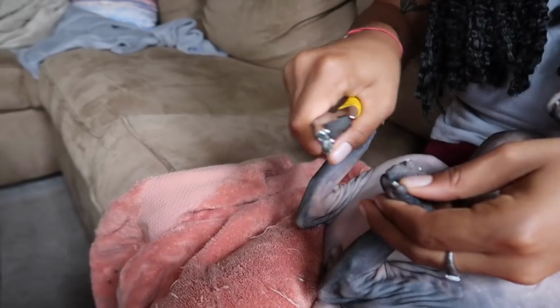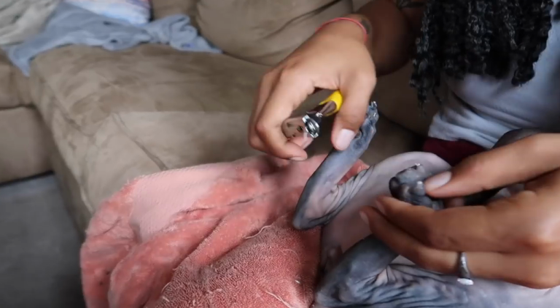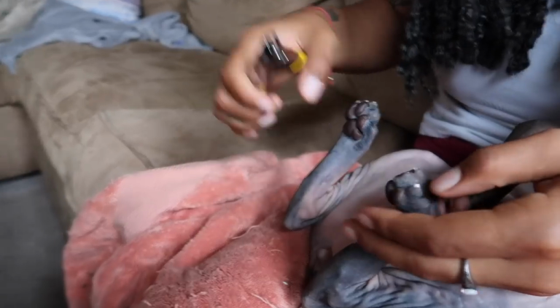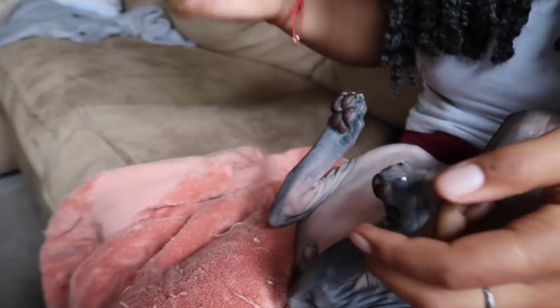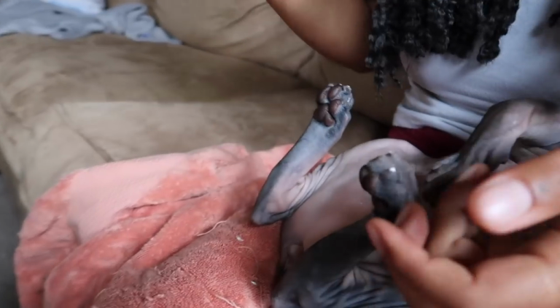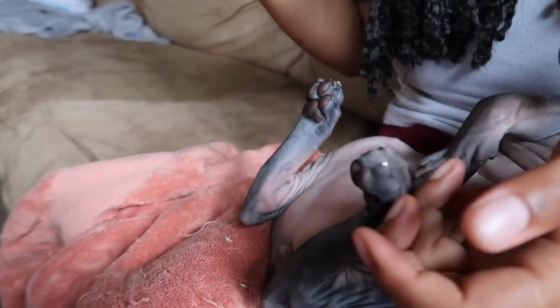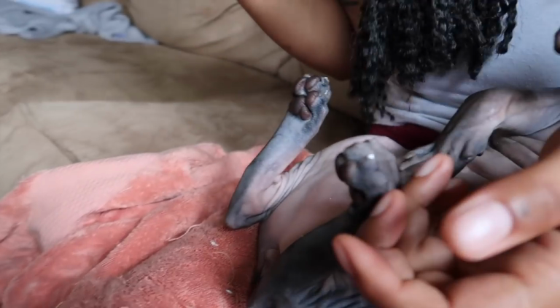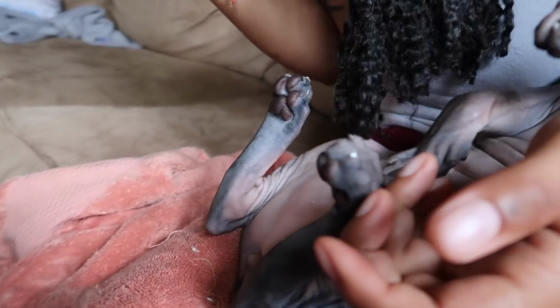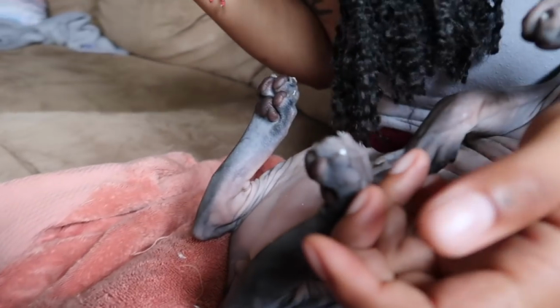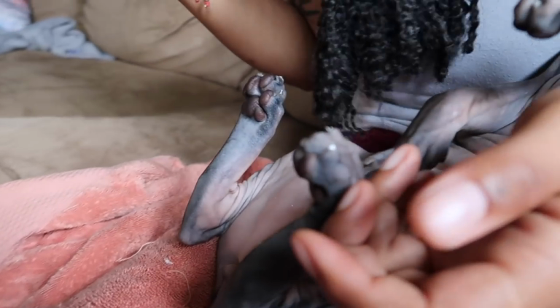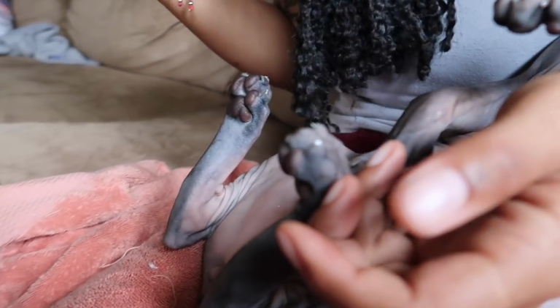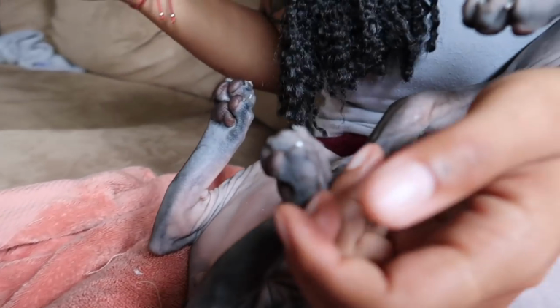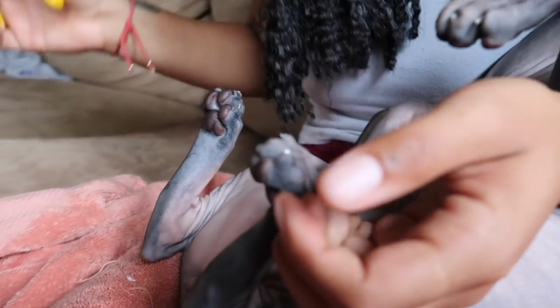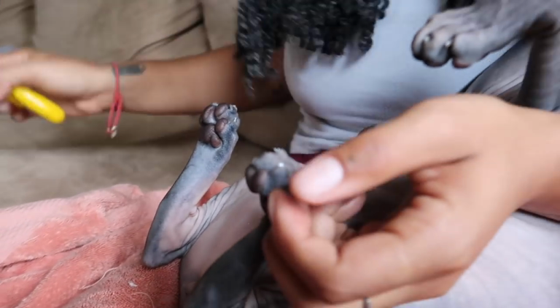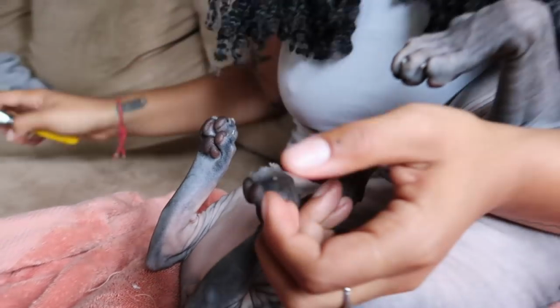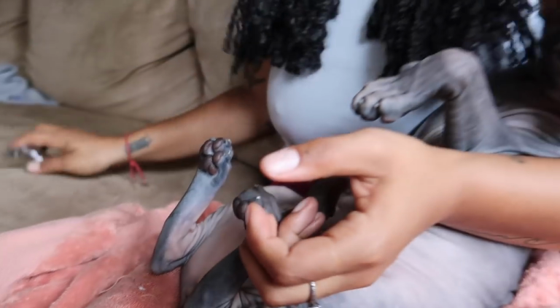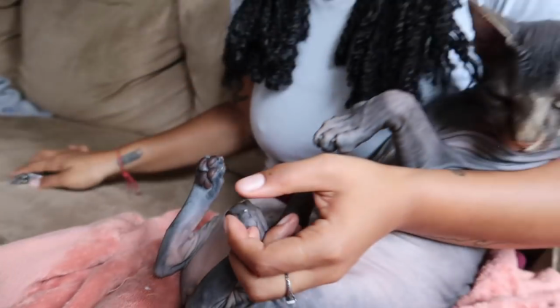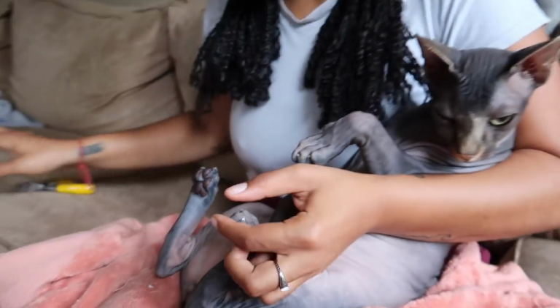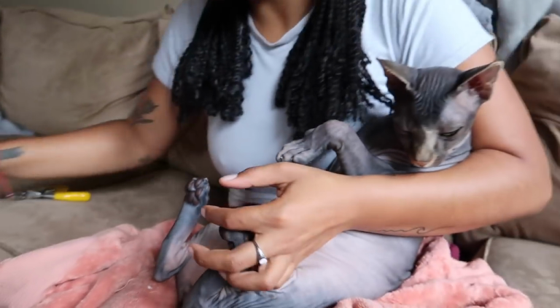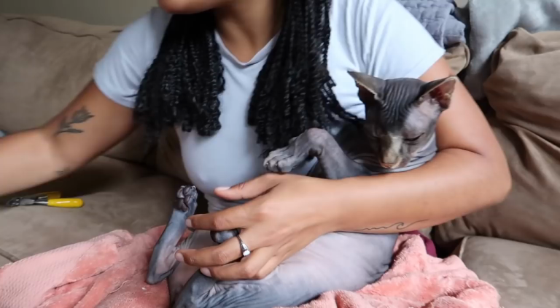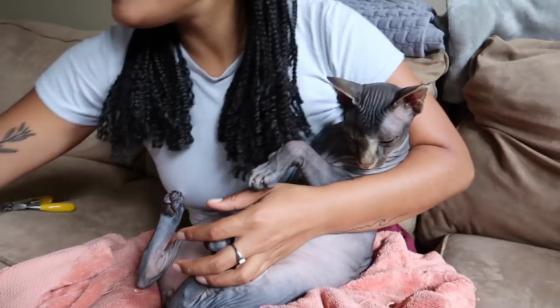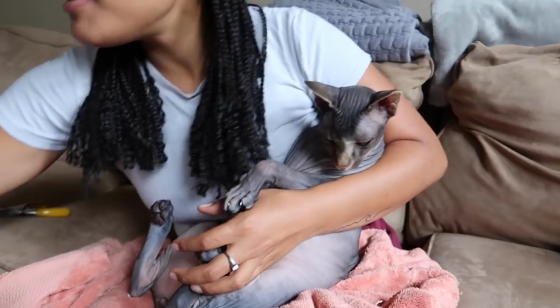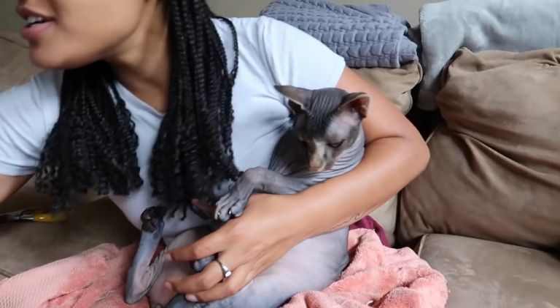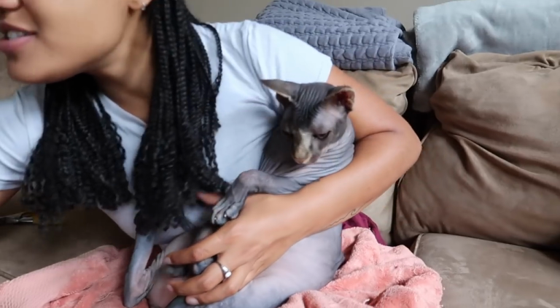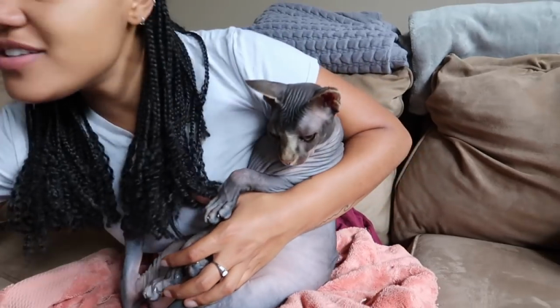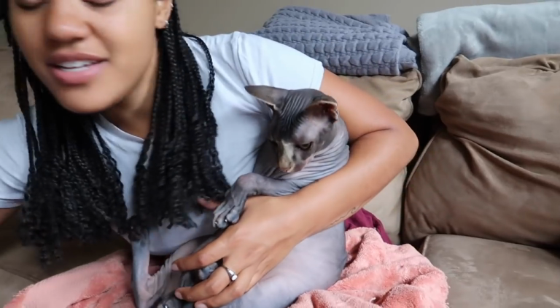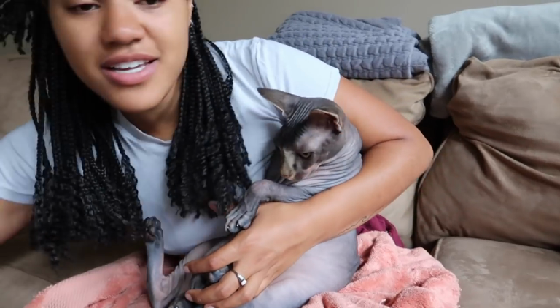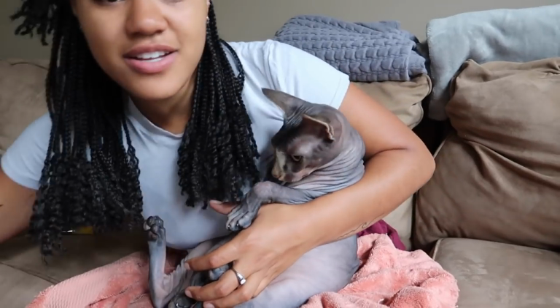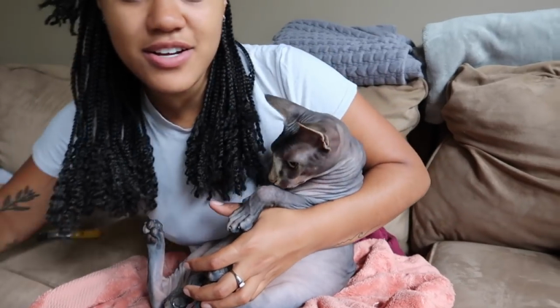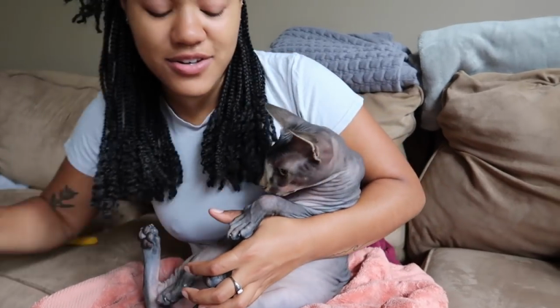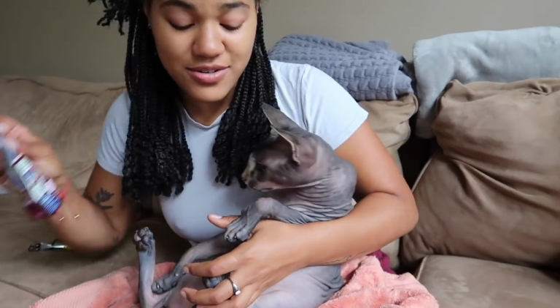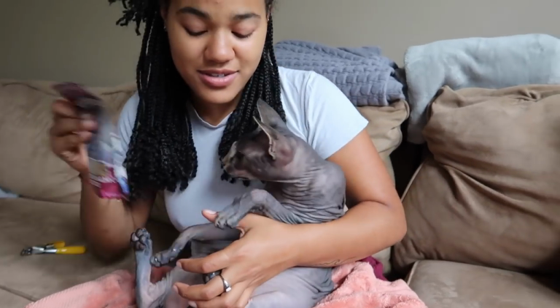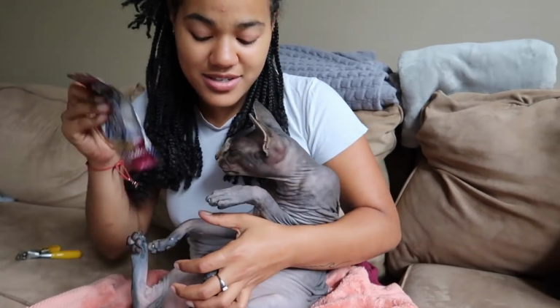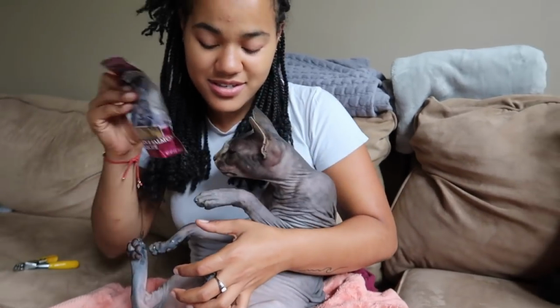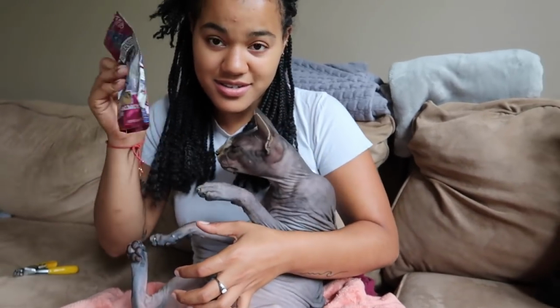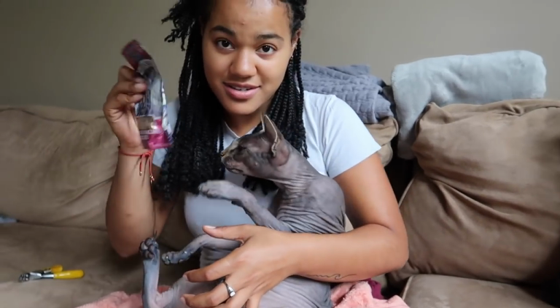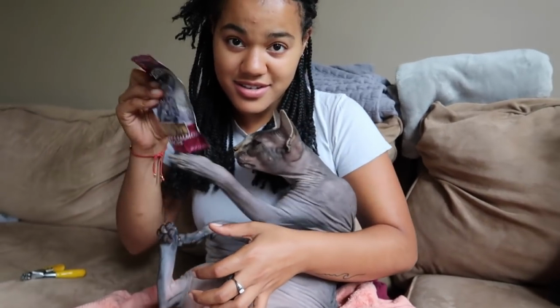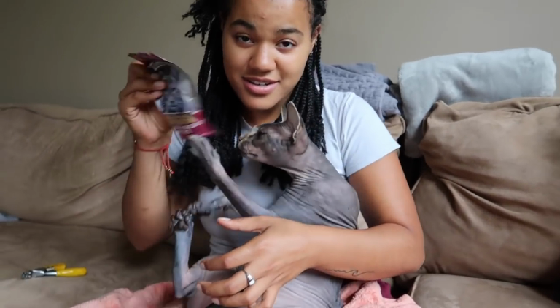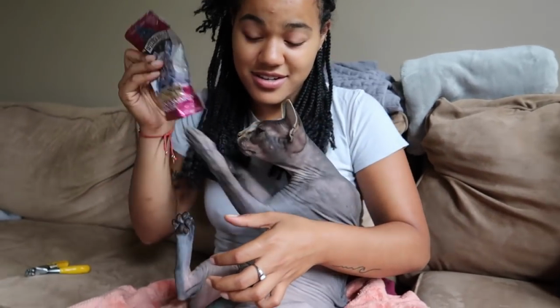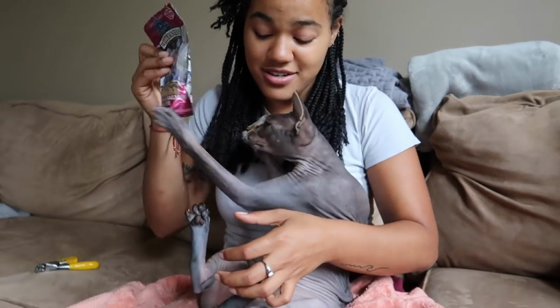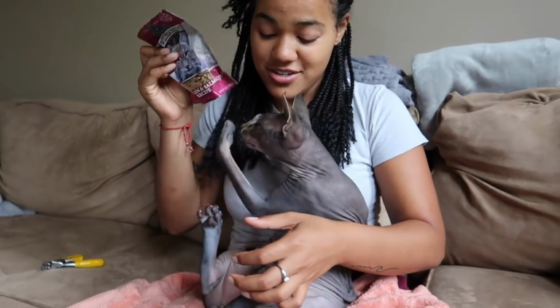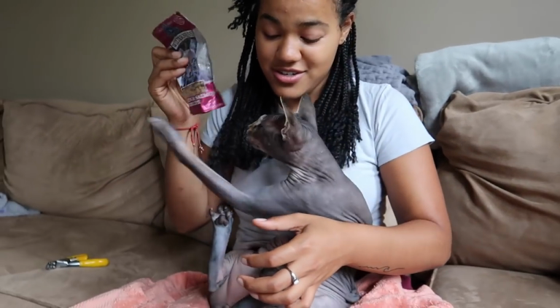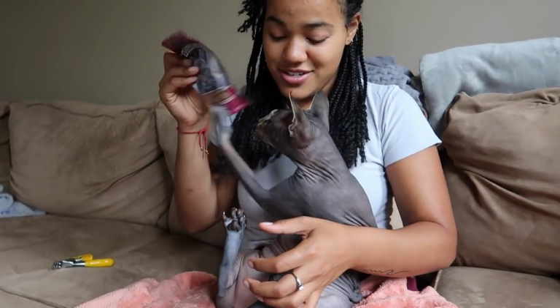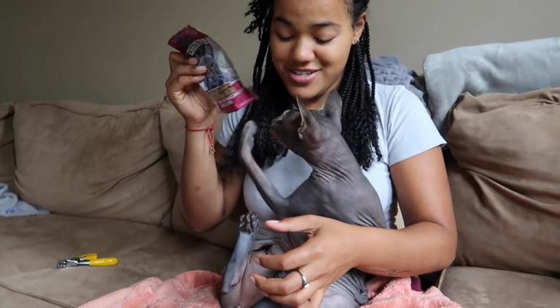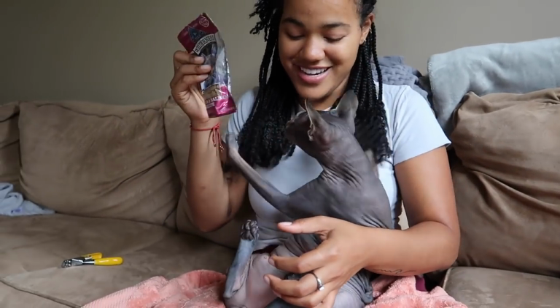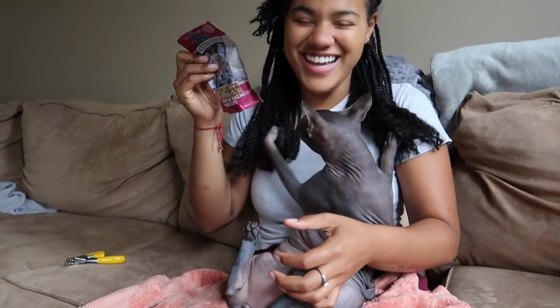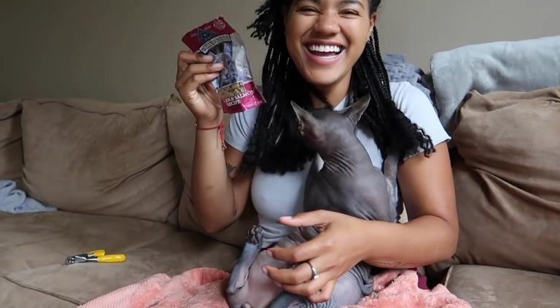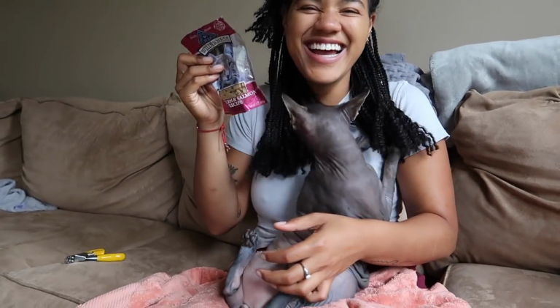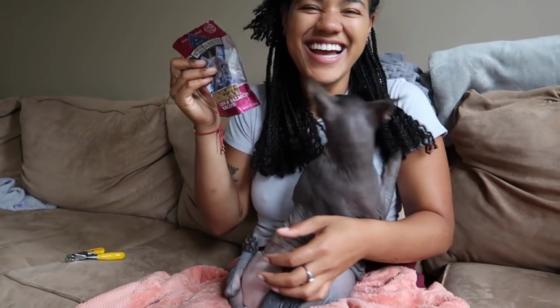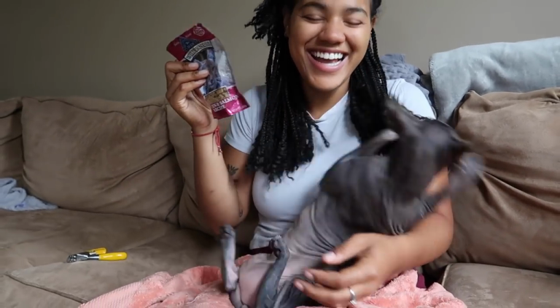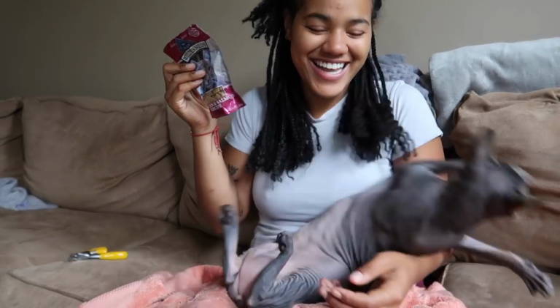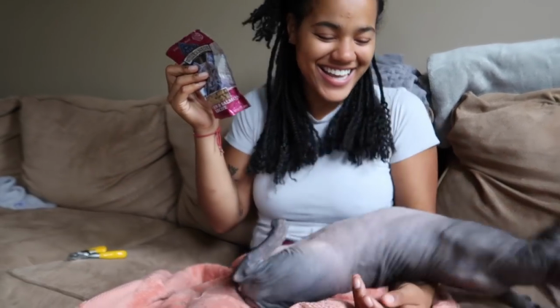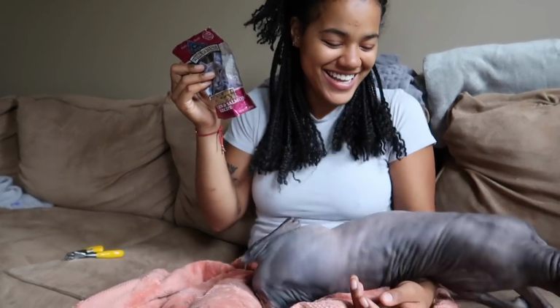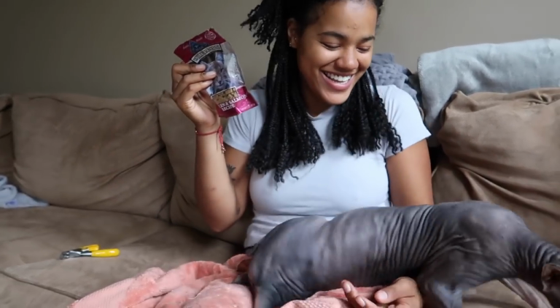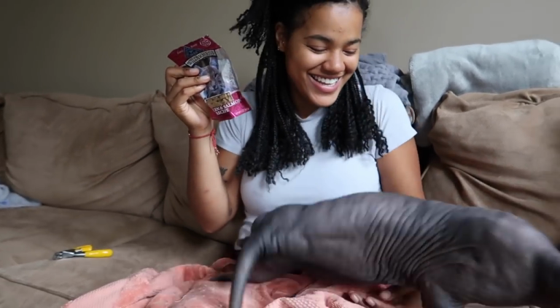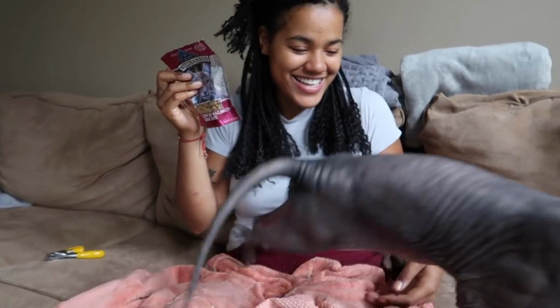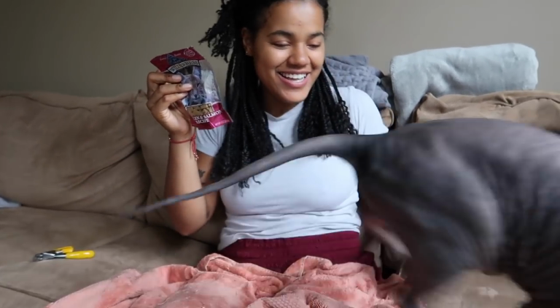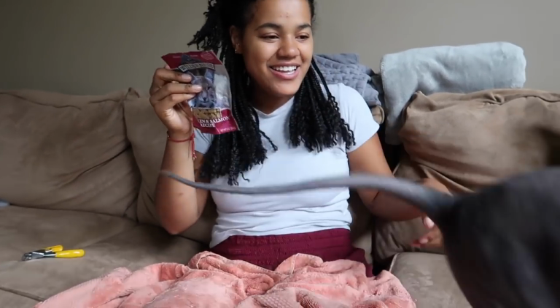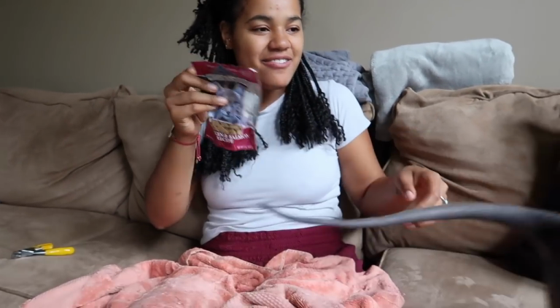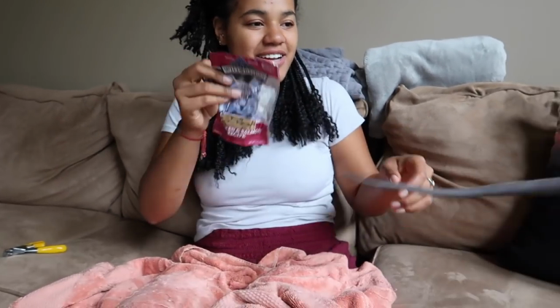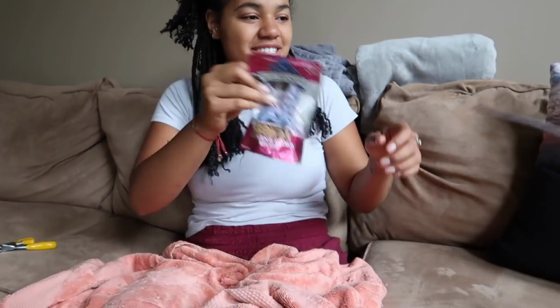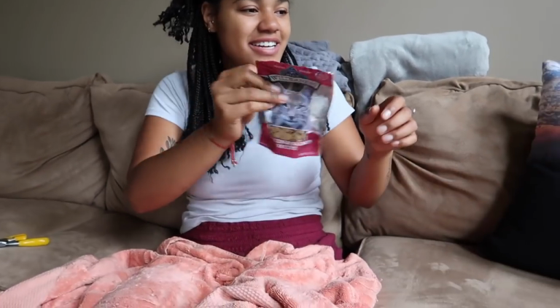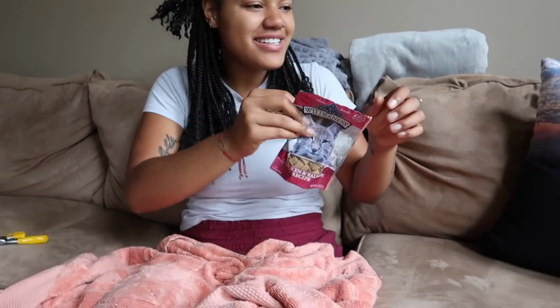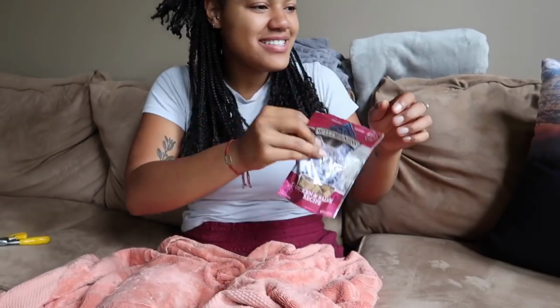All done! And to make sure he knows it was worth it — give me that — you want treats? Treats are a great way to end the session and reassure your cat.